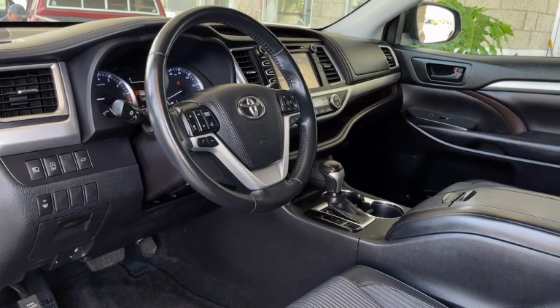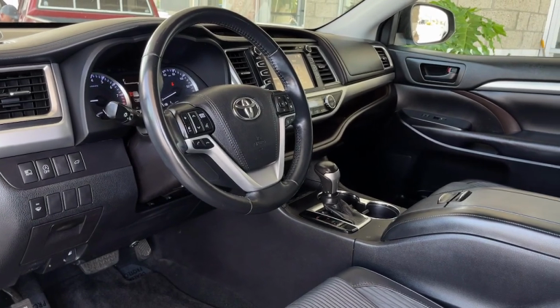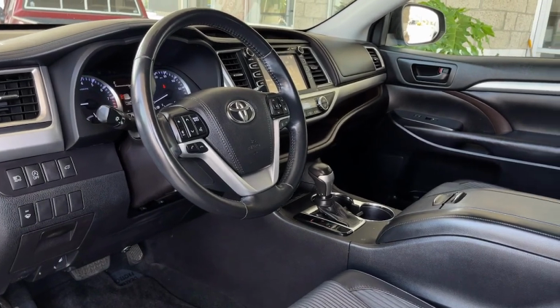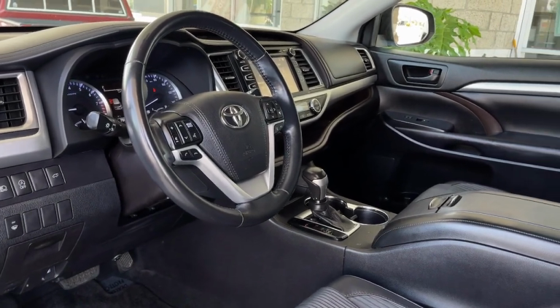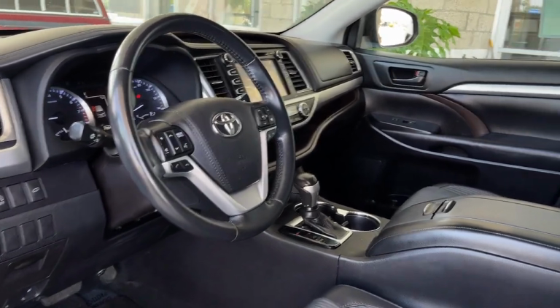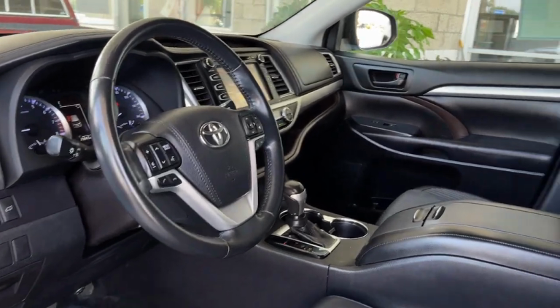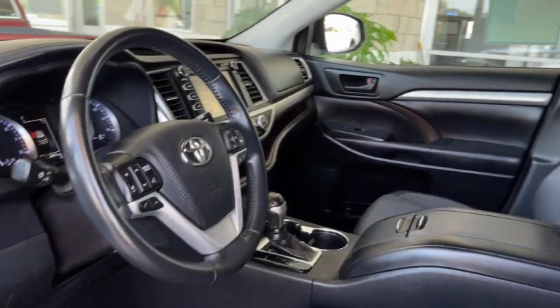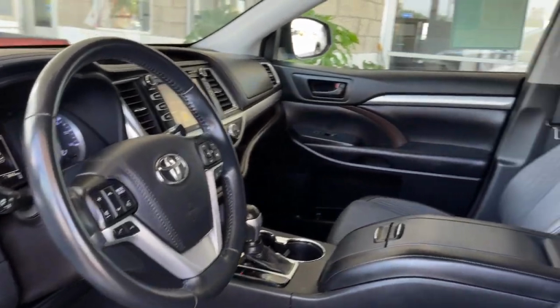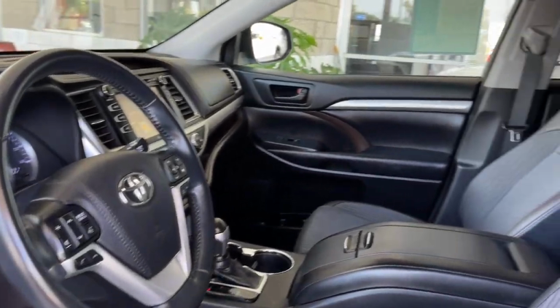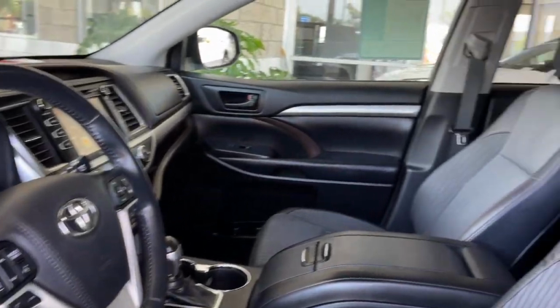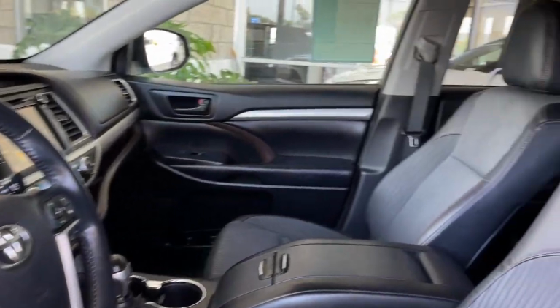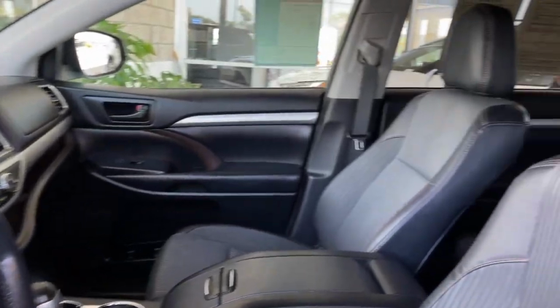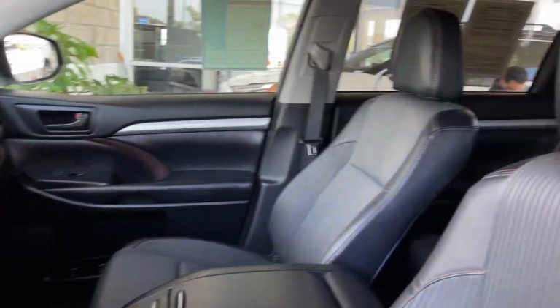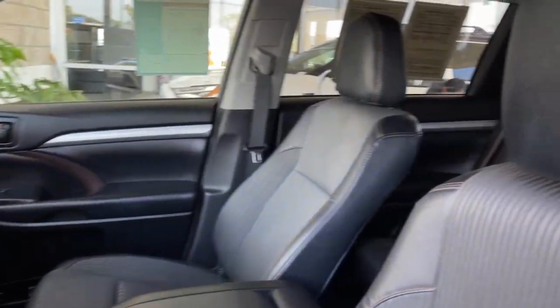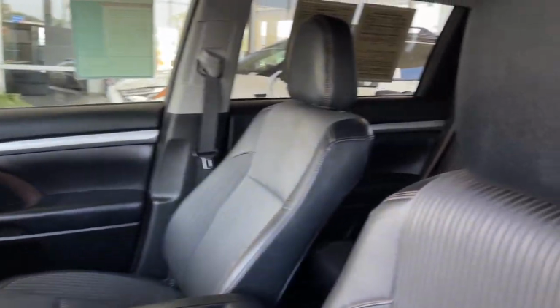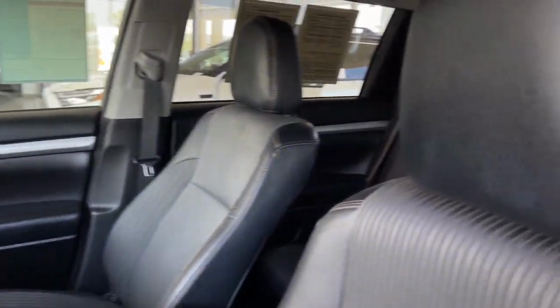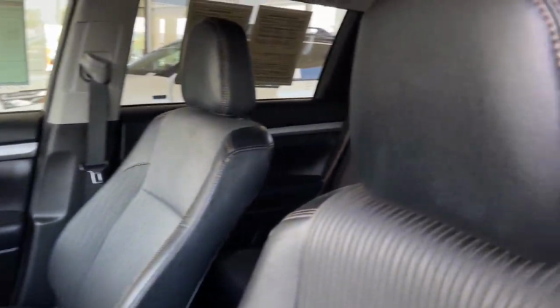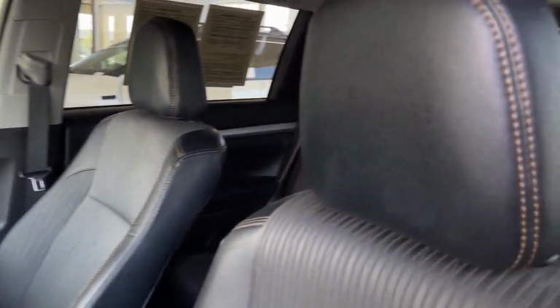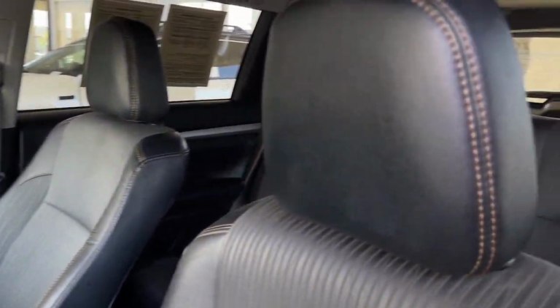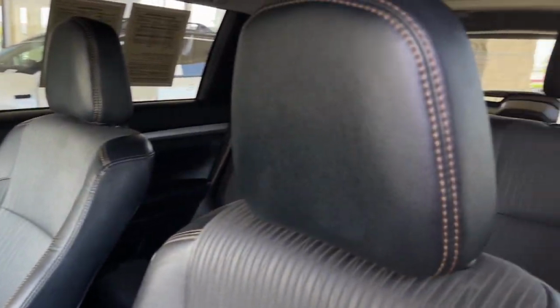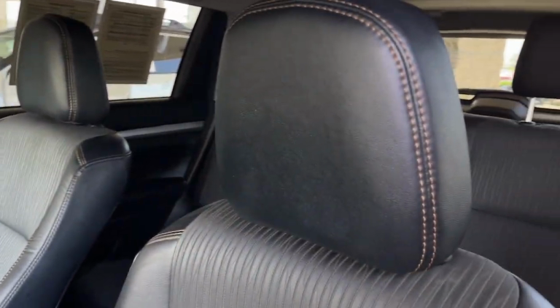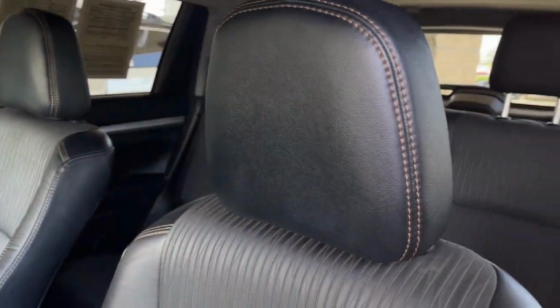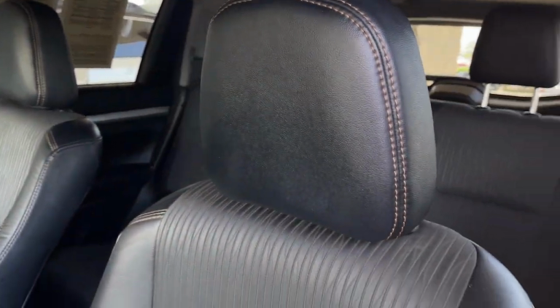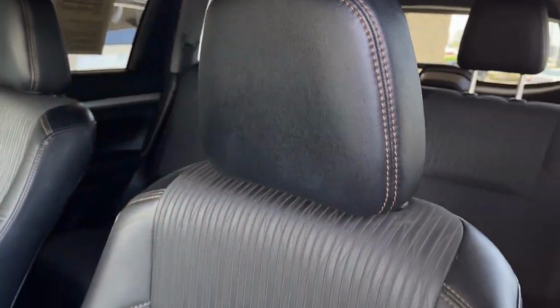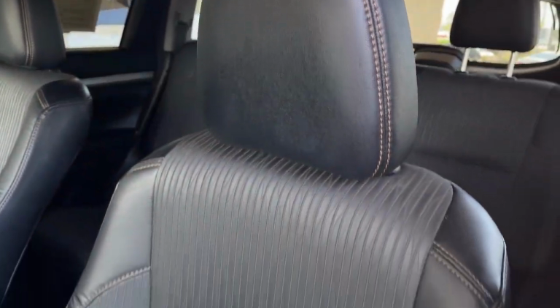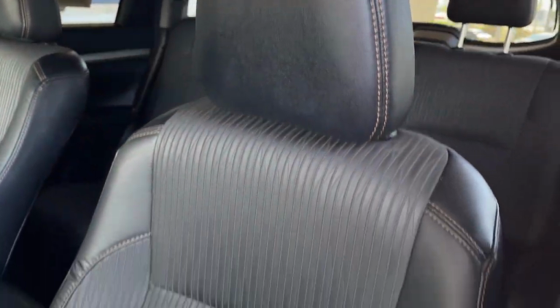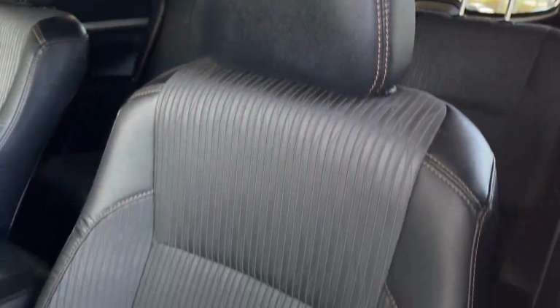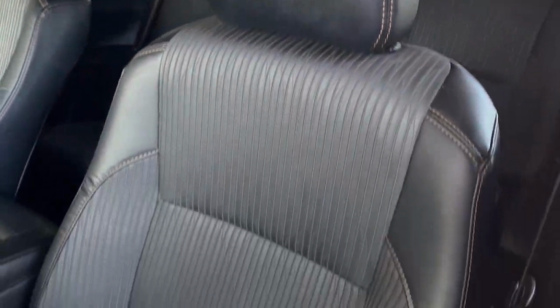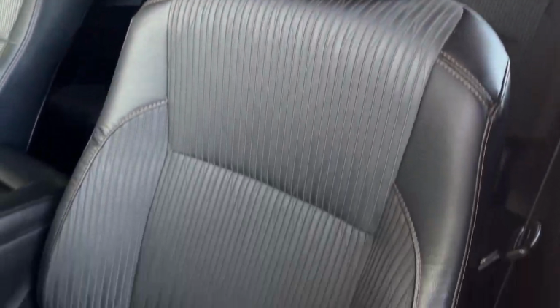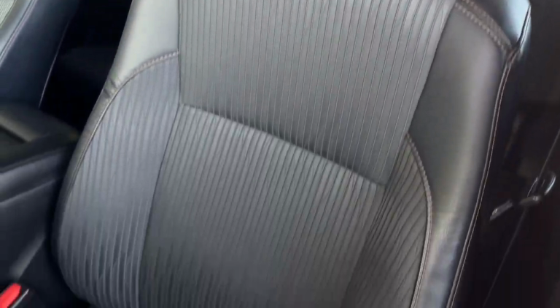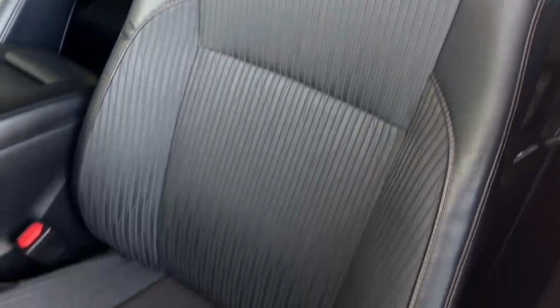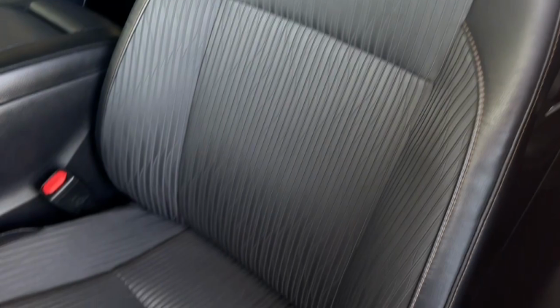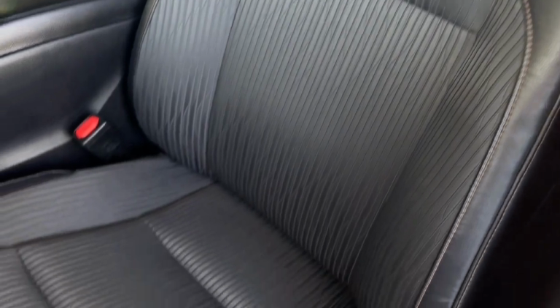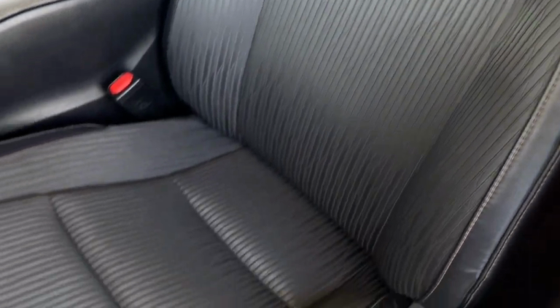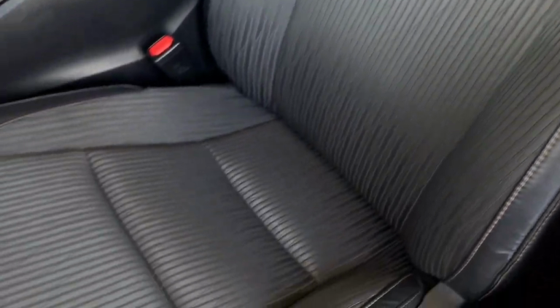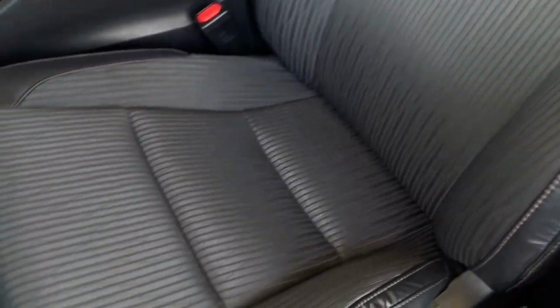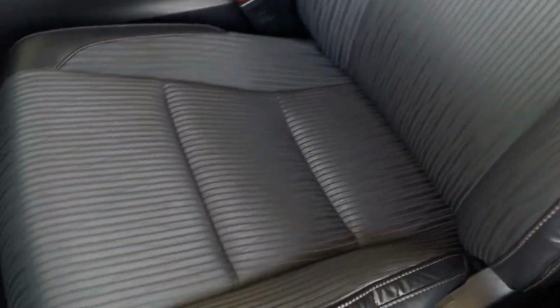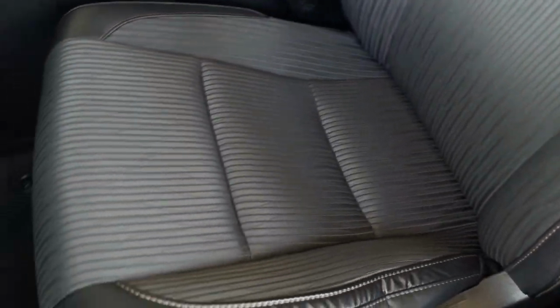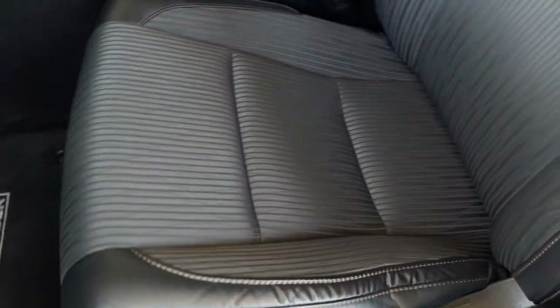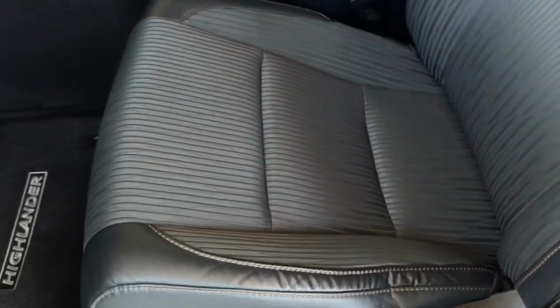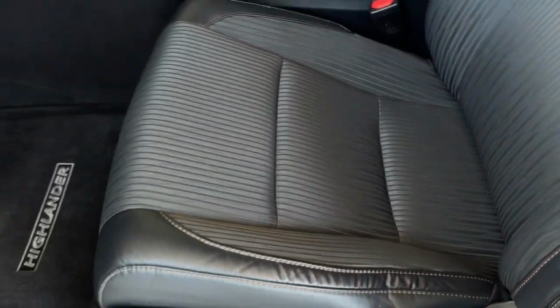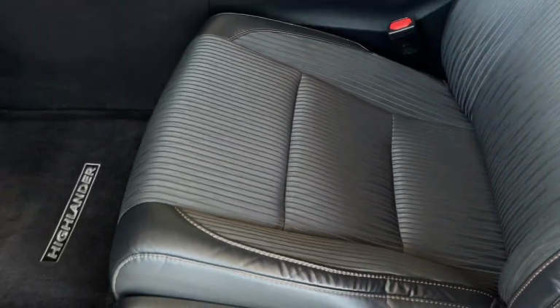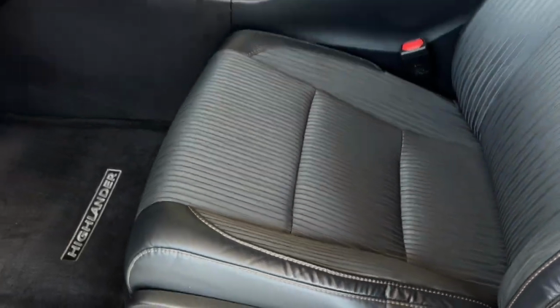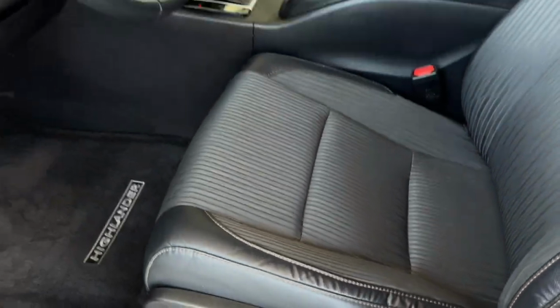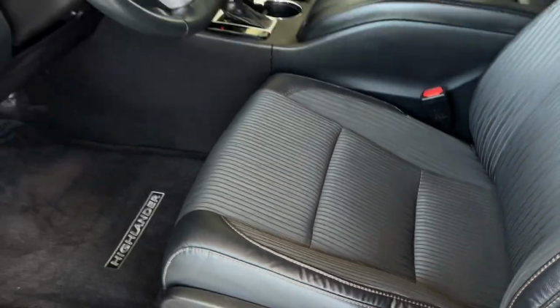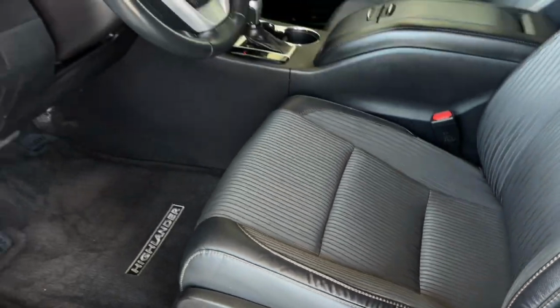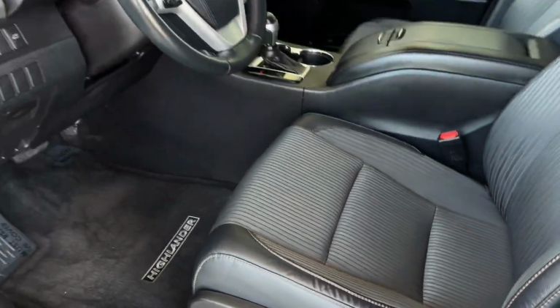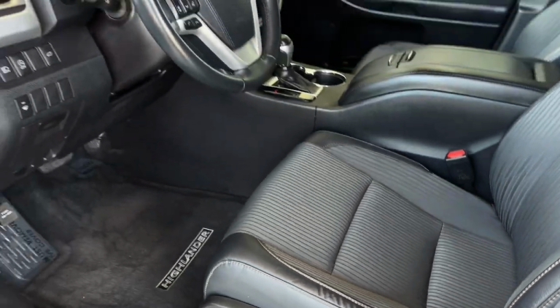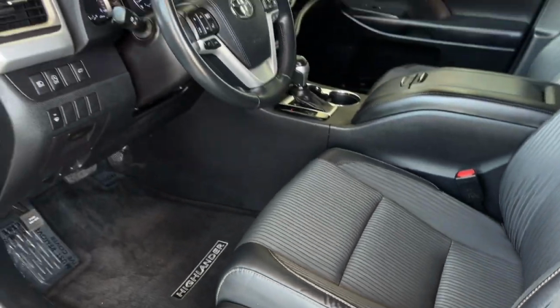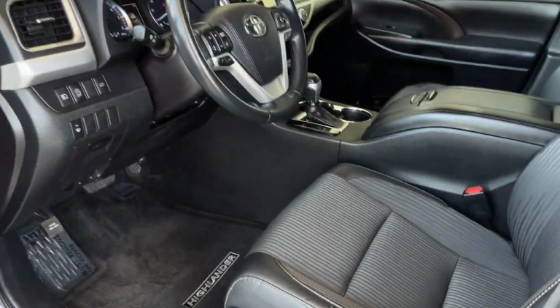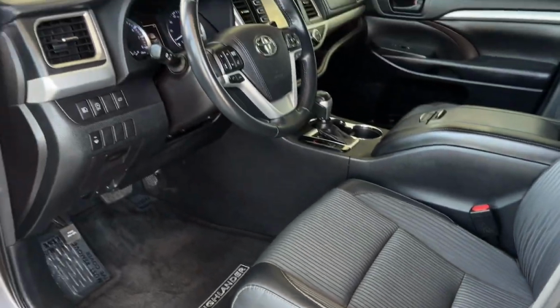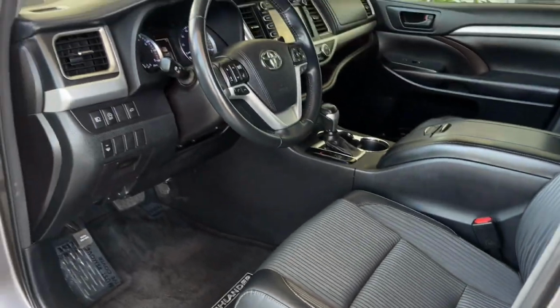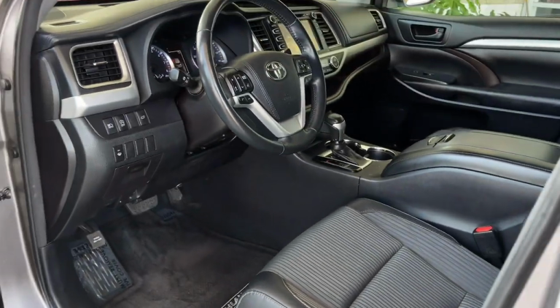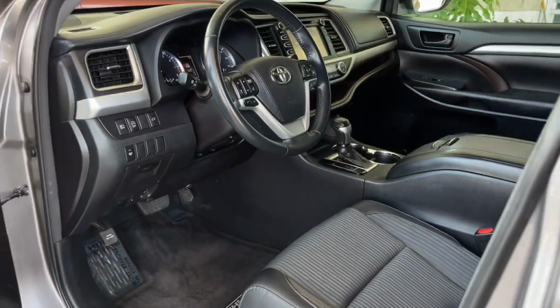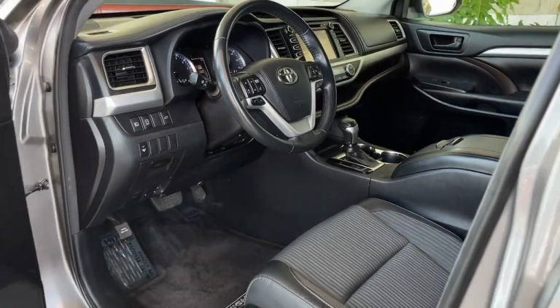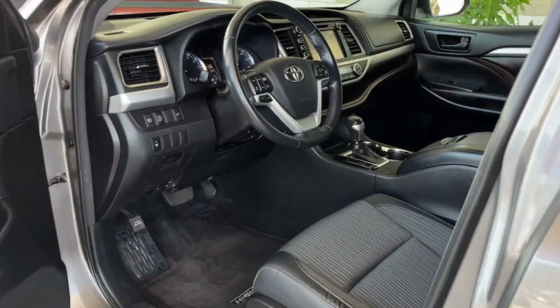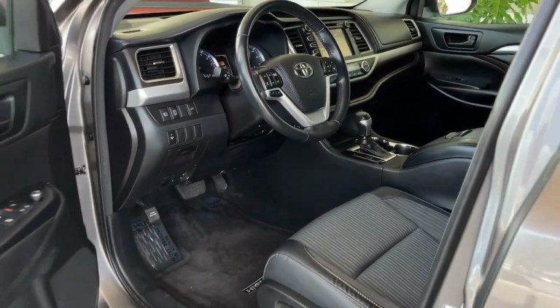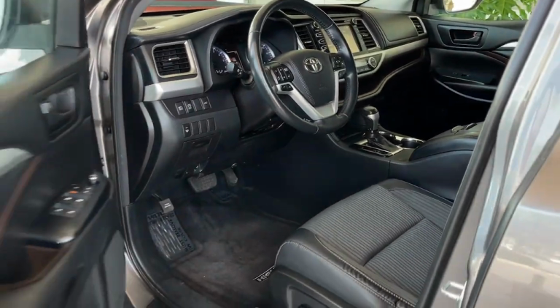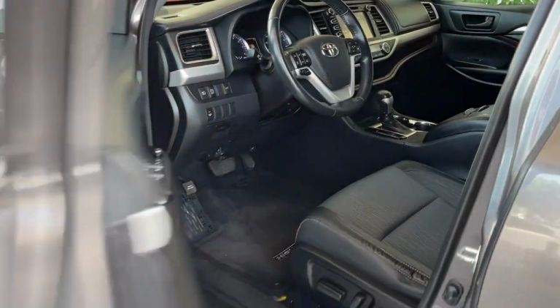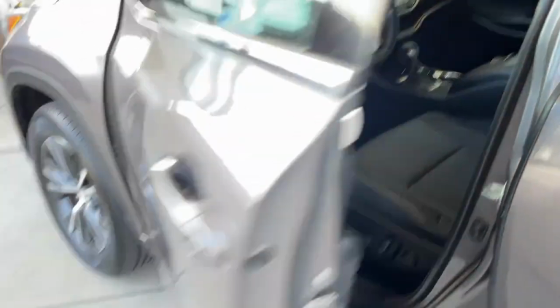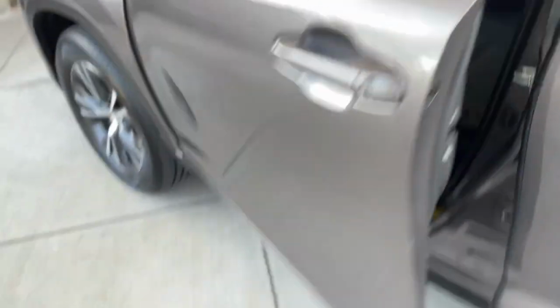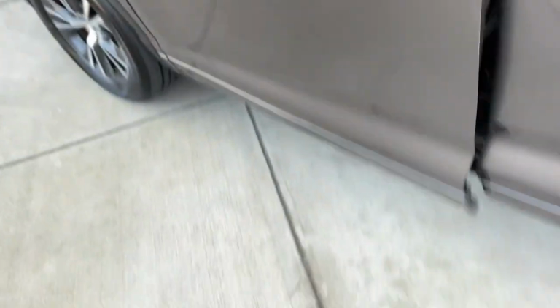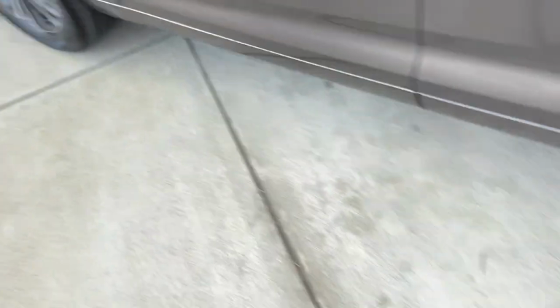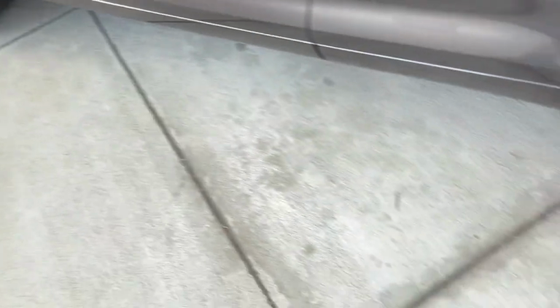This Highlander is ready for the task. Treat yourself to a test drive. Our knowledgeable staff is here to make your experience easy and fun.